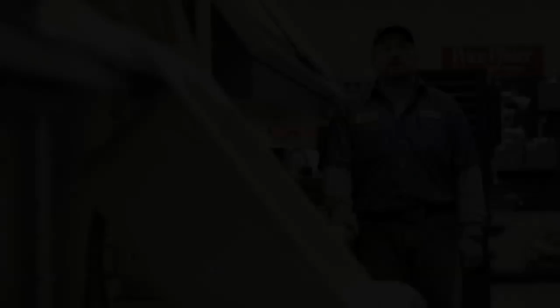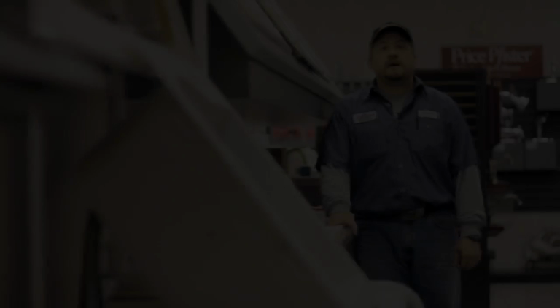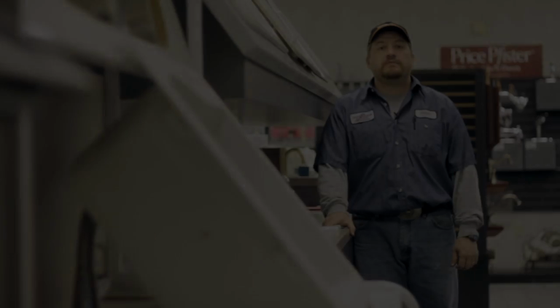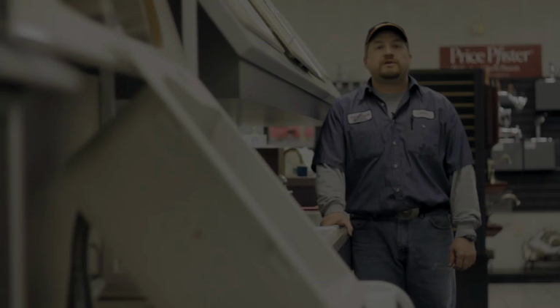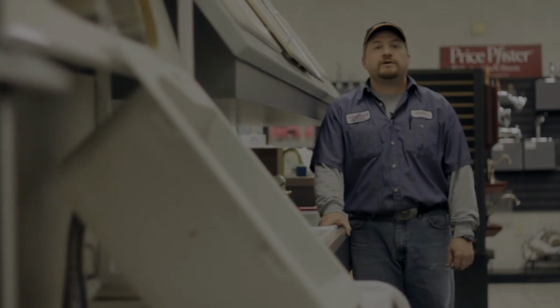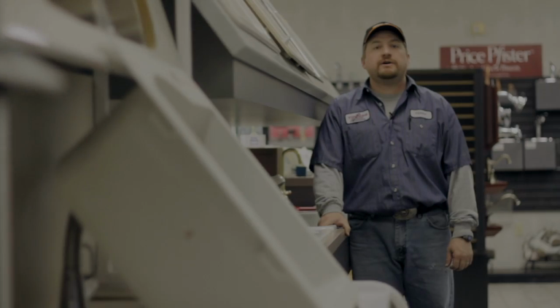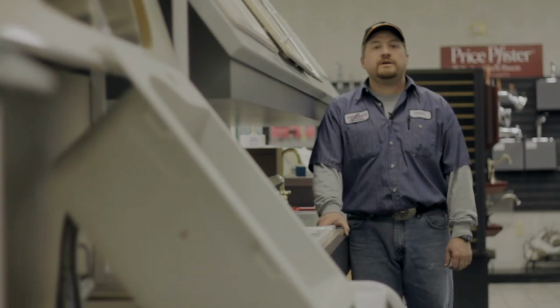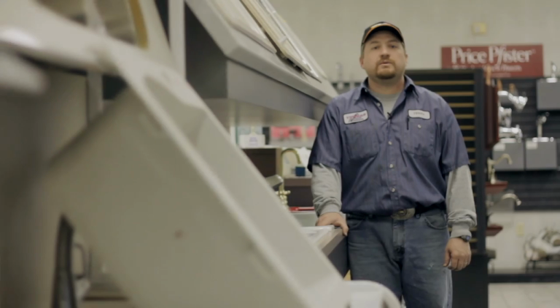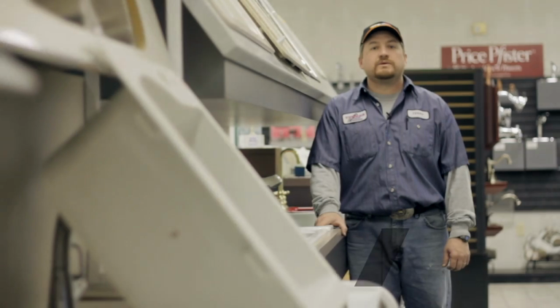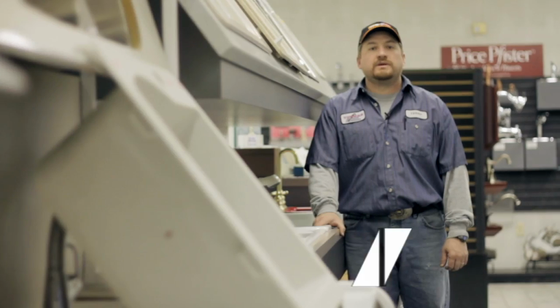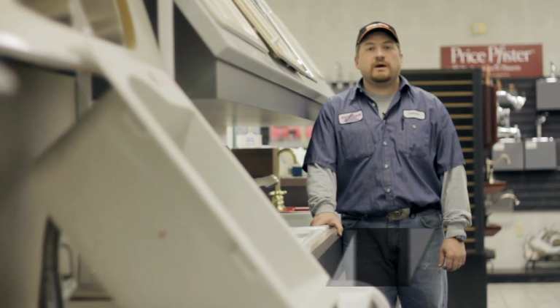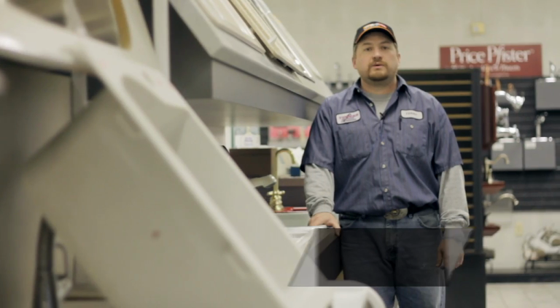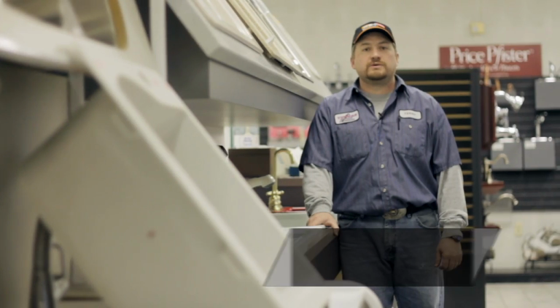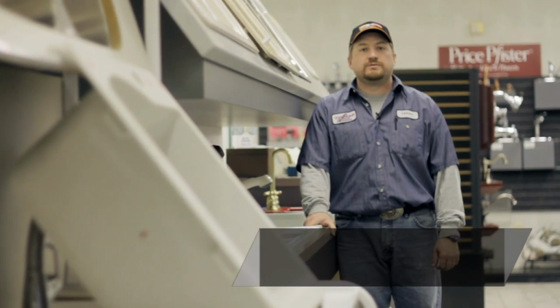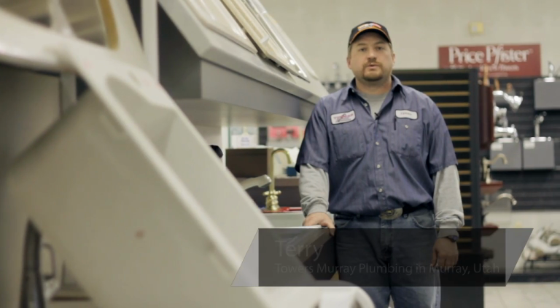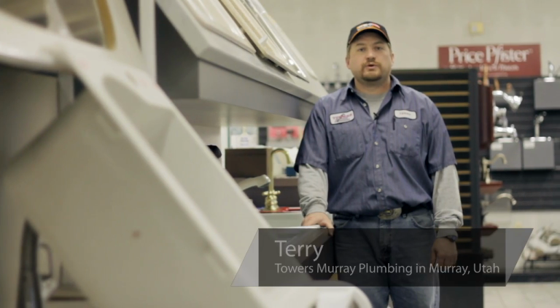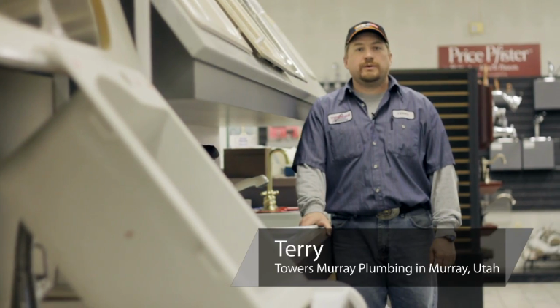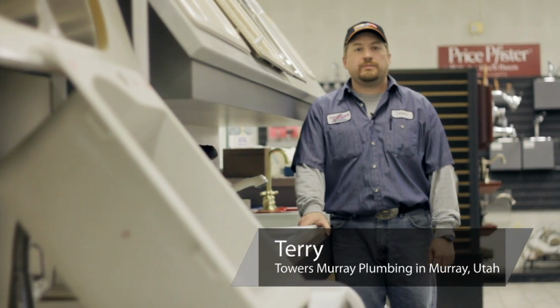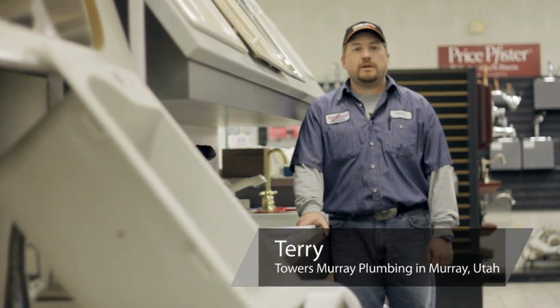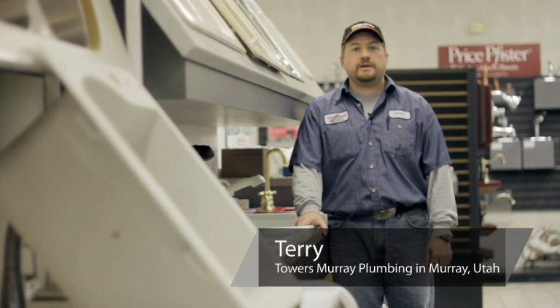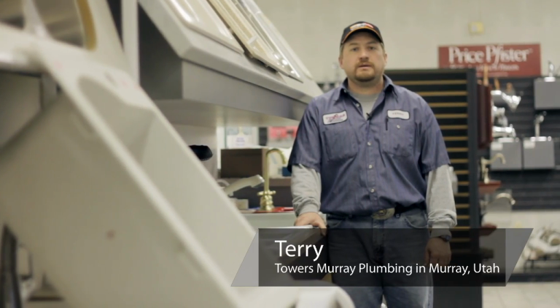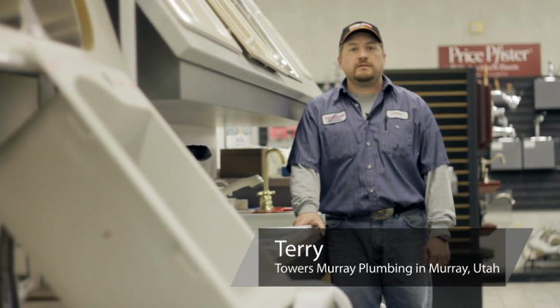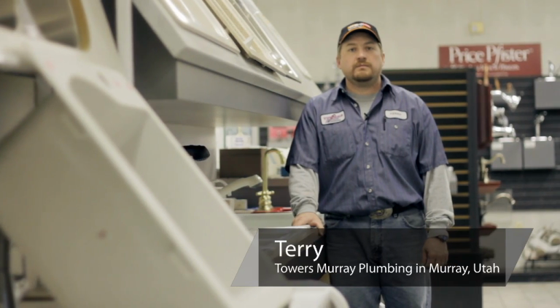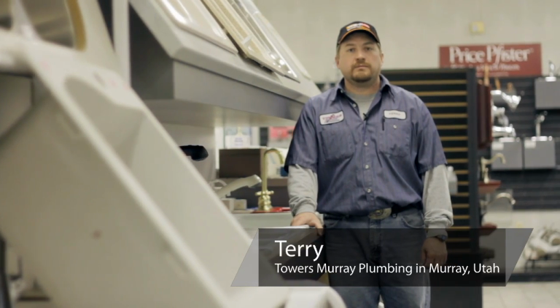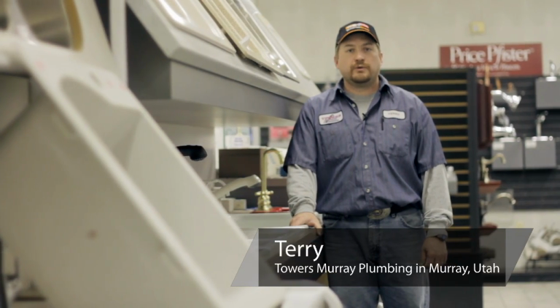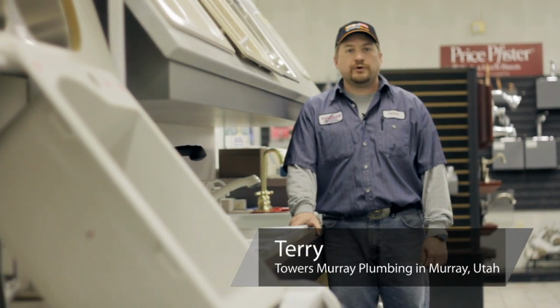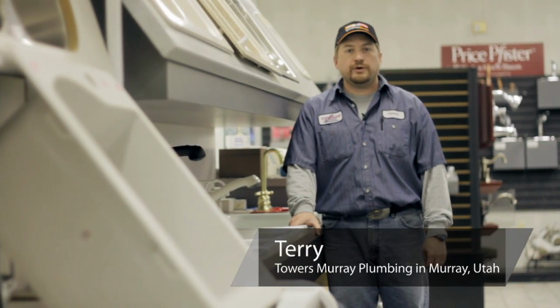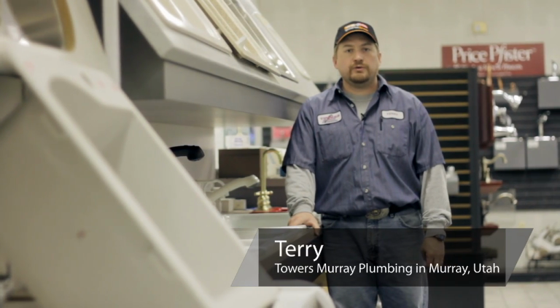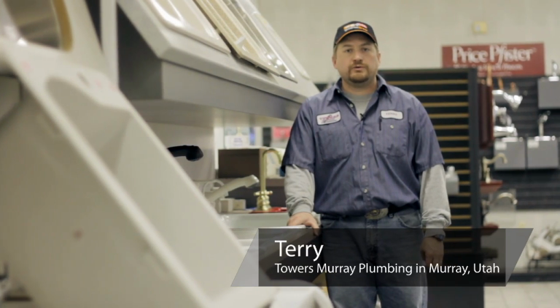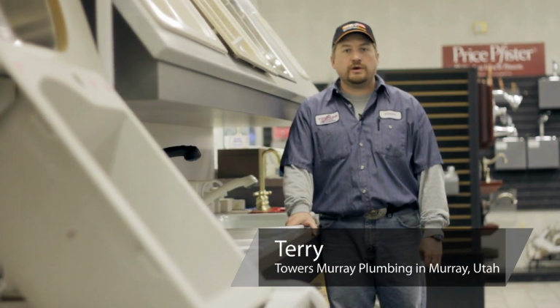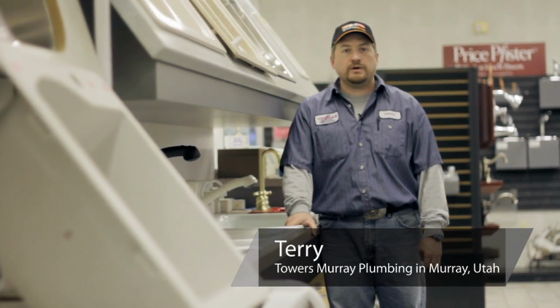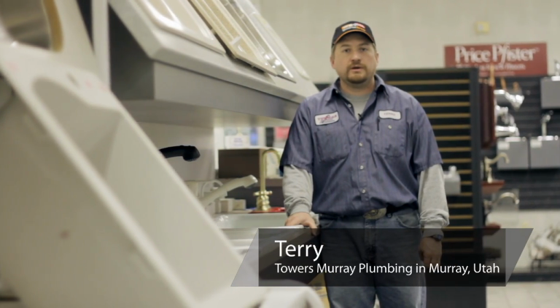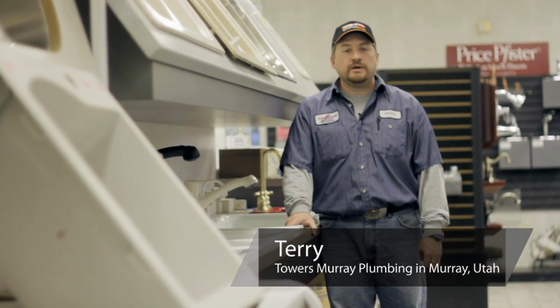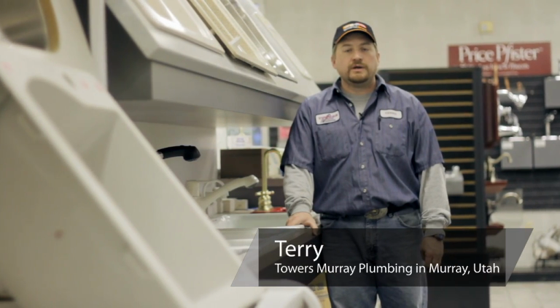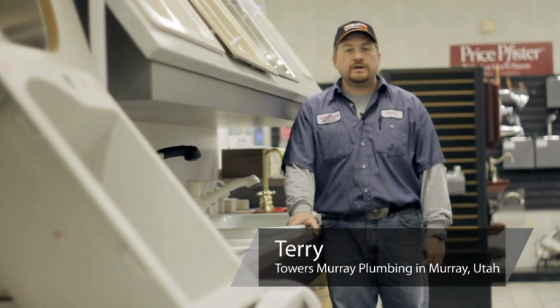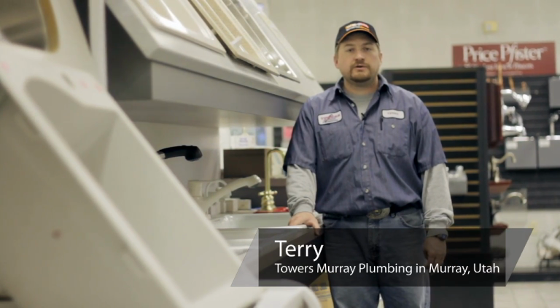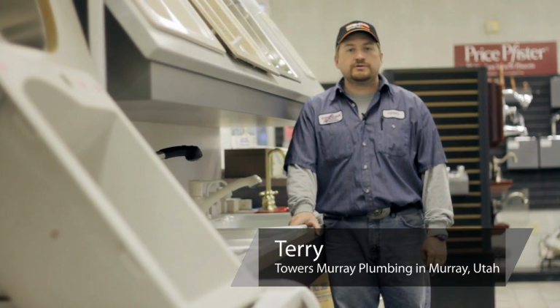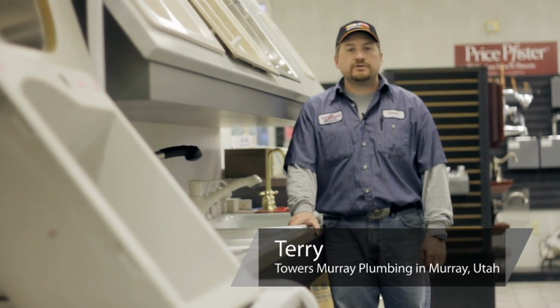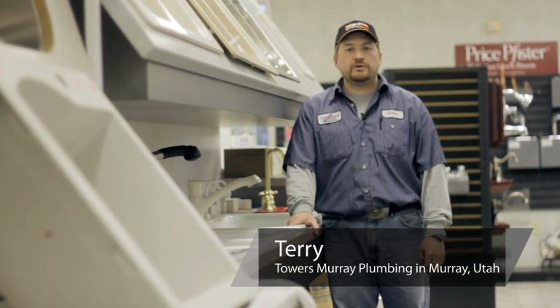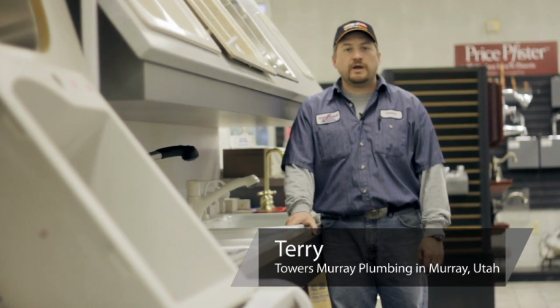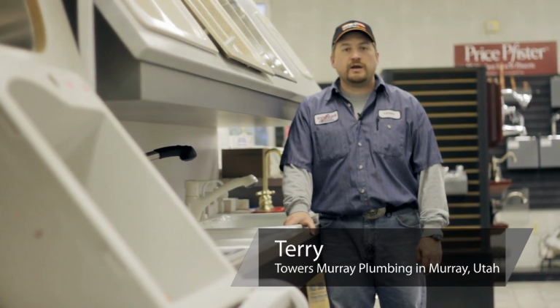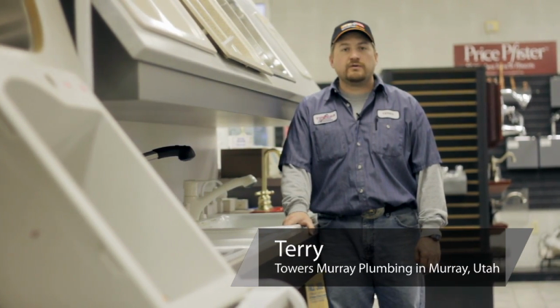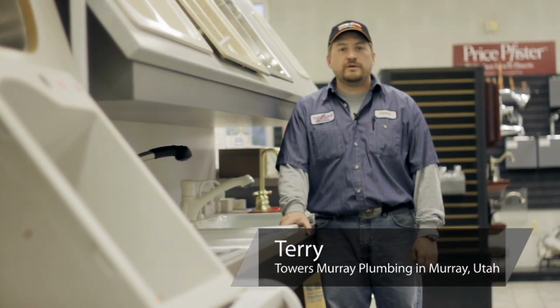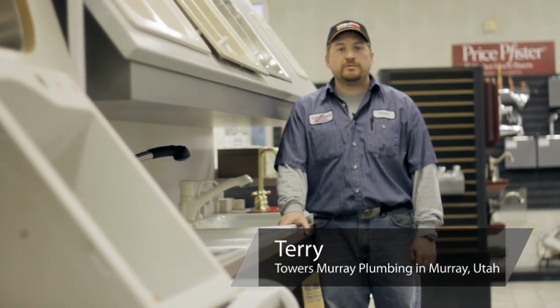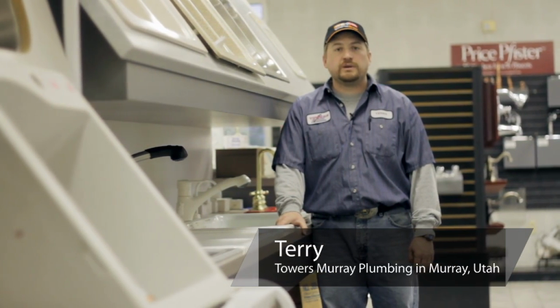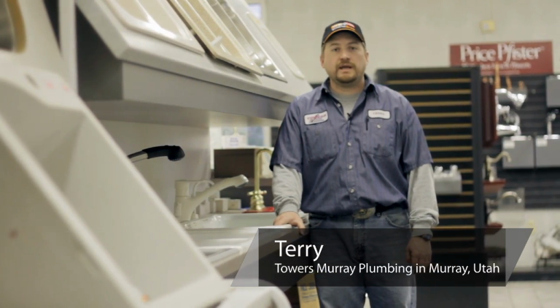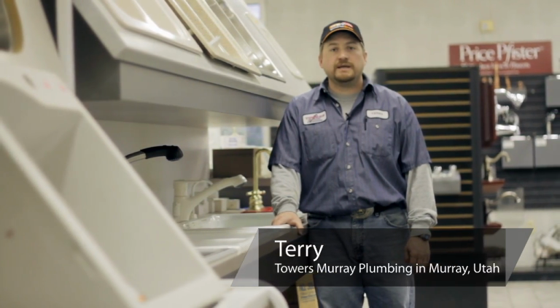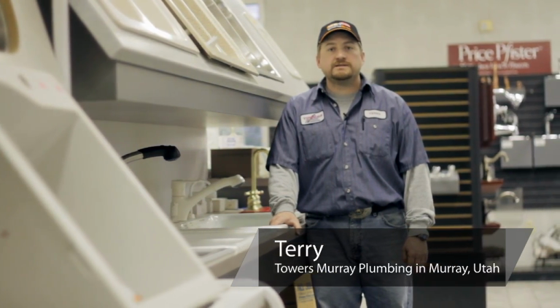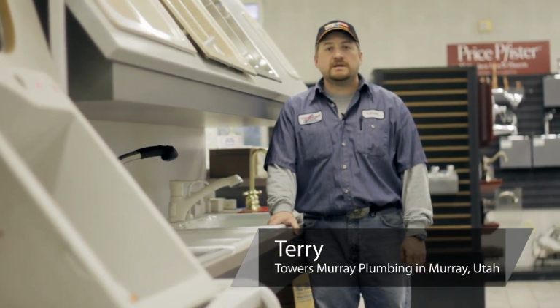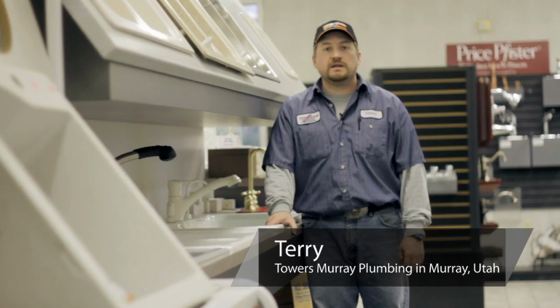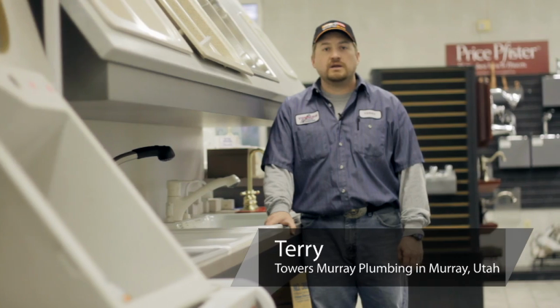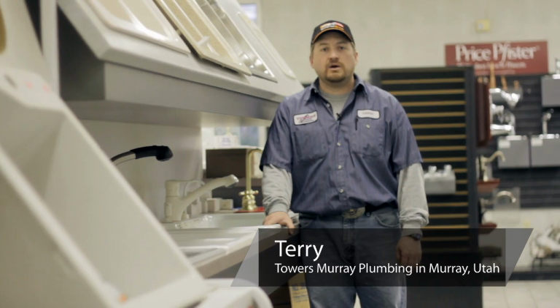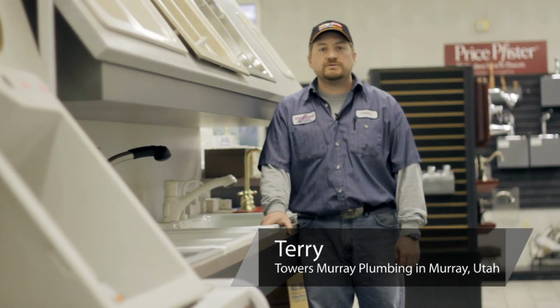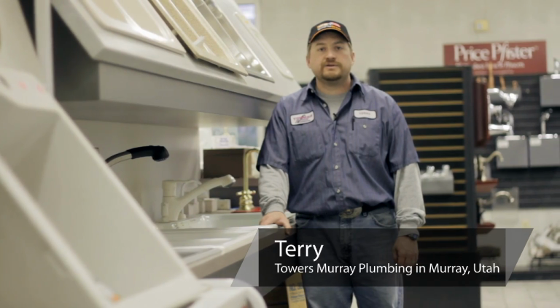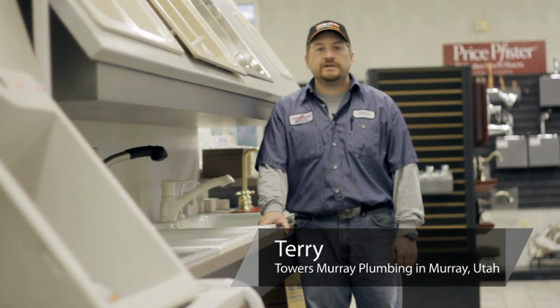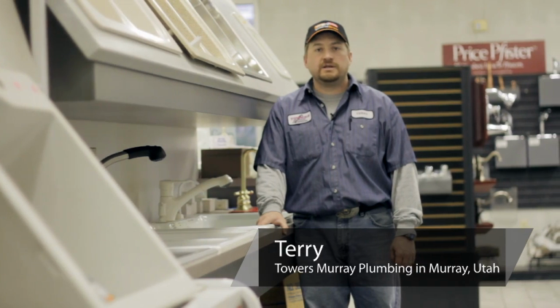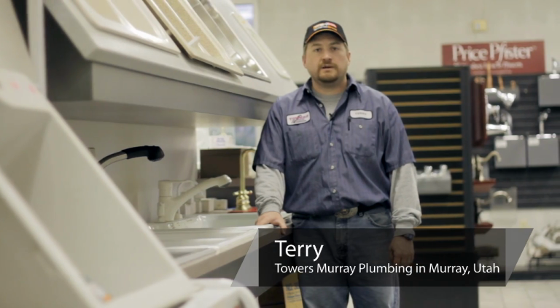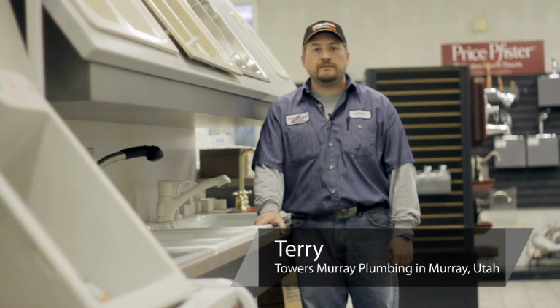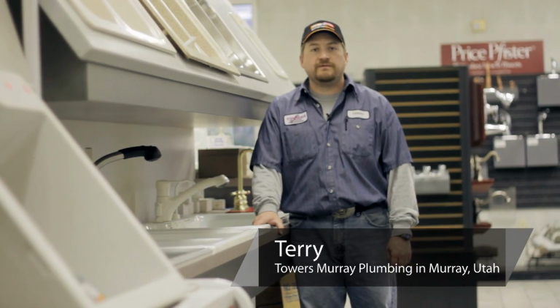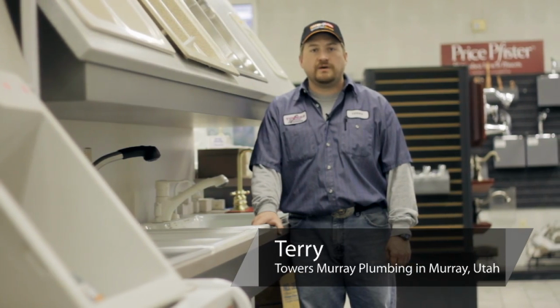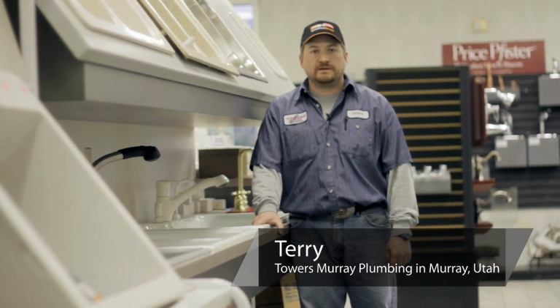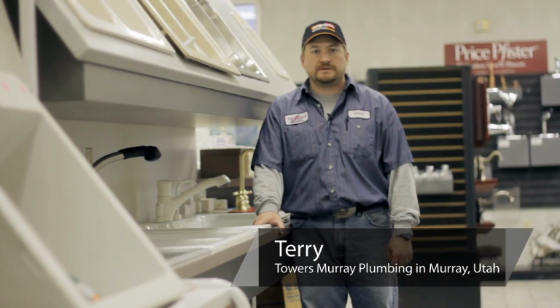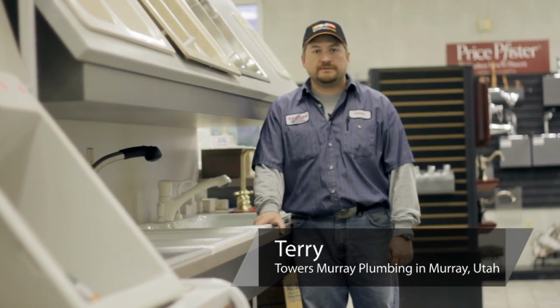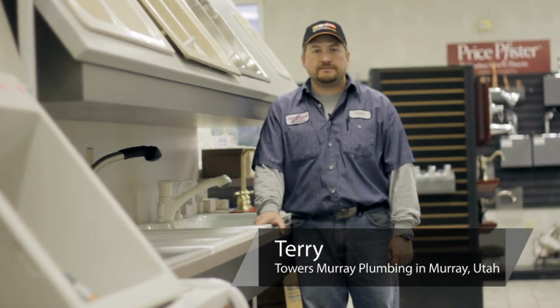I'm Terry with Towers Murray Plumbing, Murray, Utah, here to show you how to replace a laundry tub faucet.